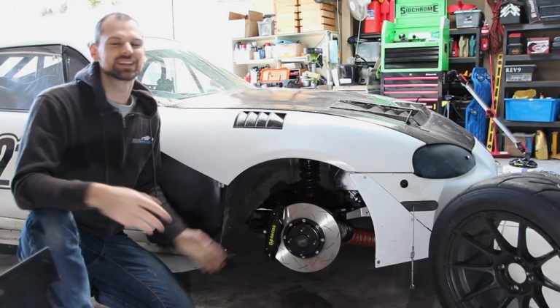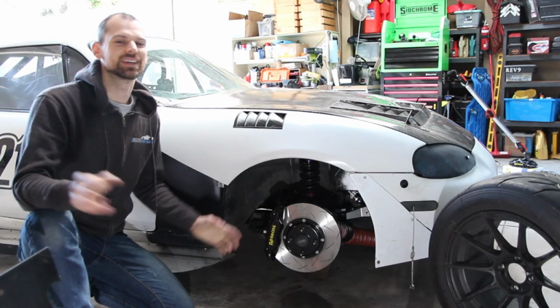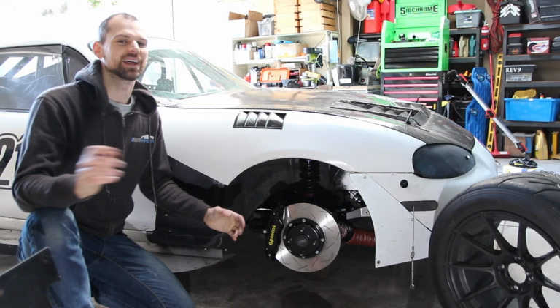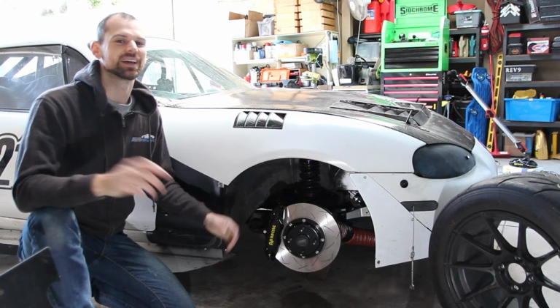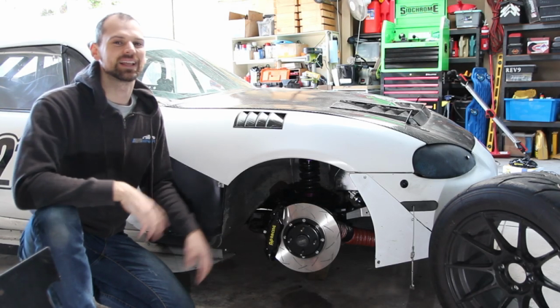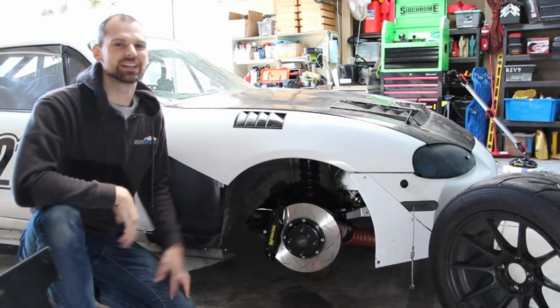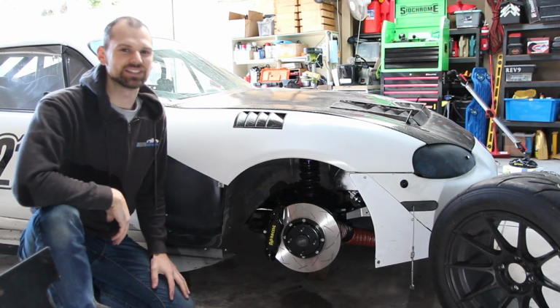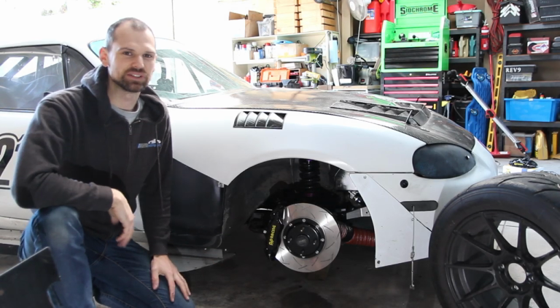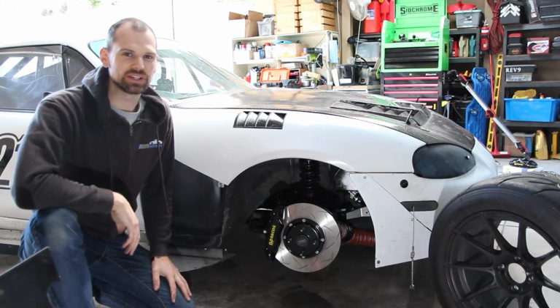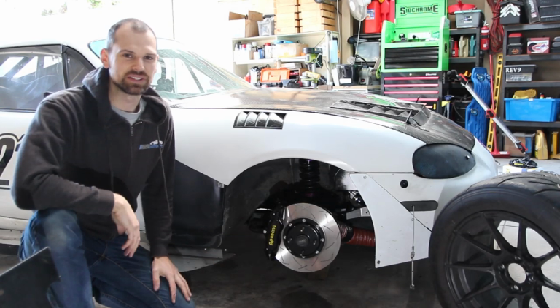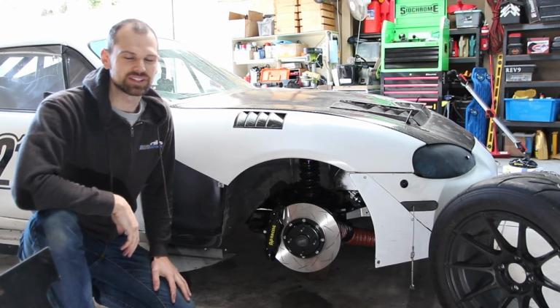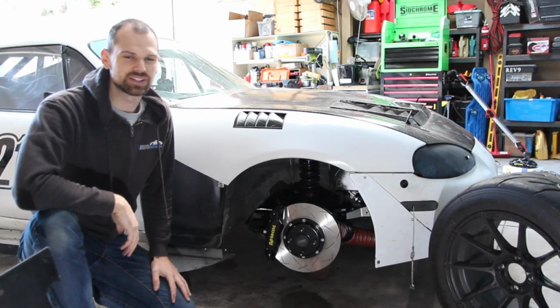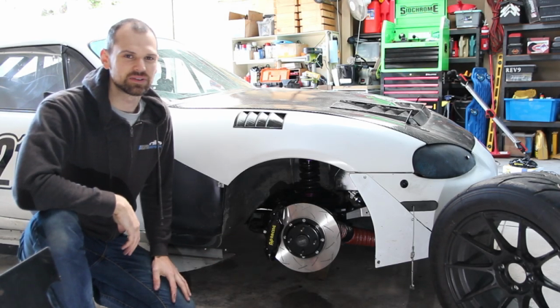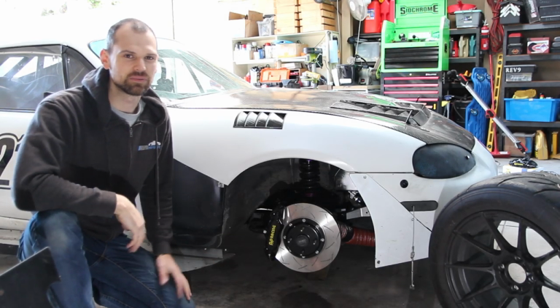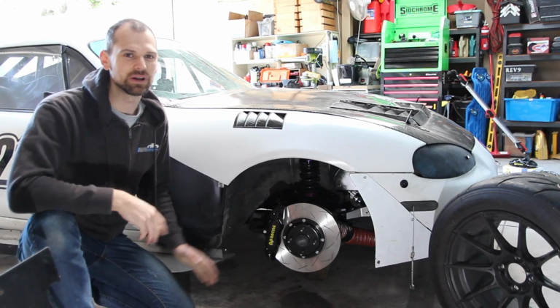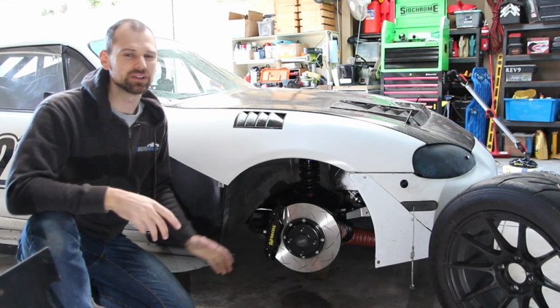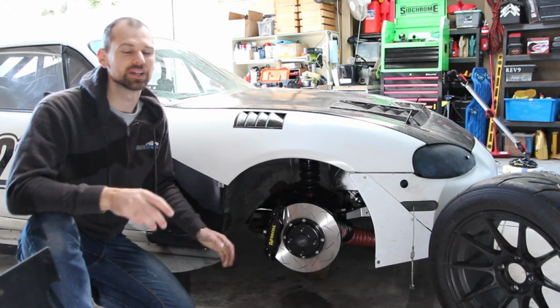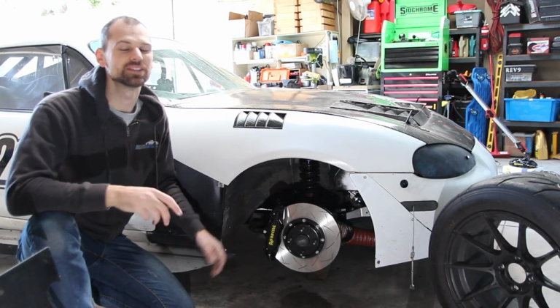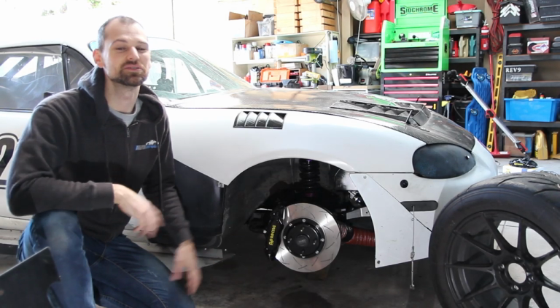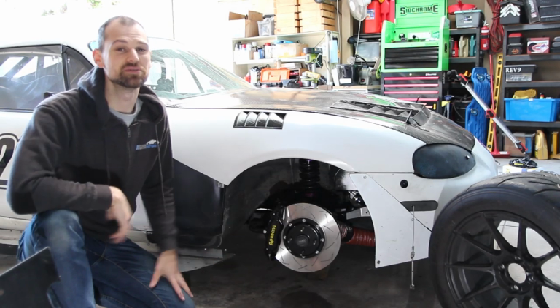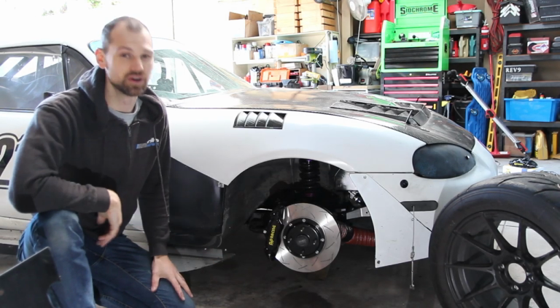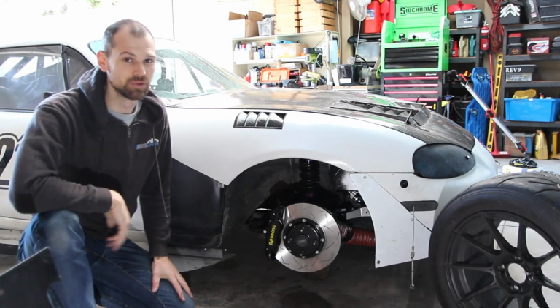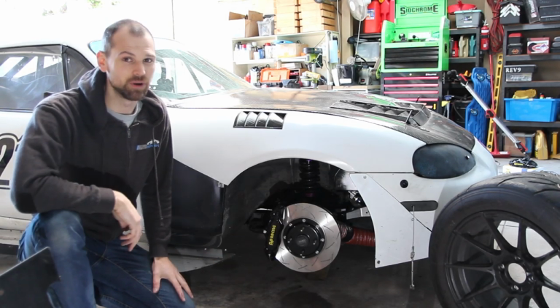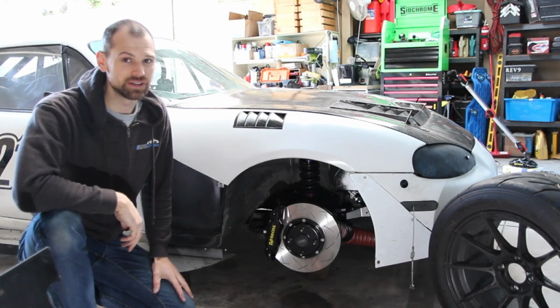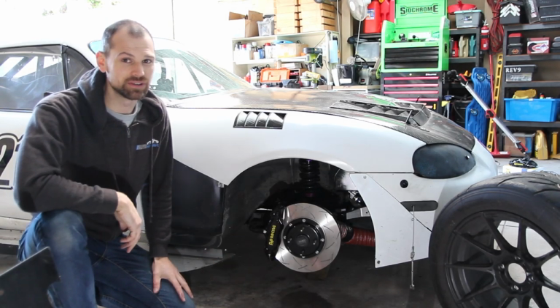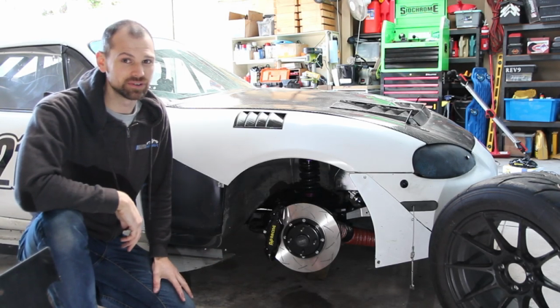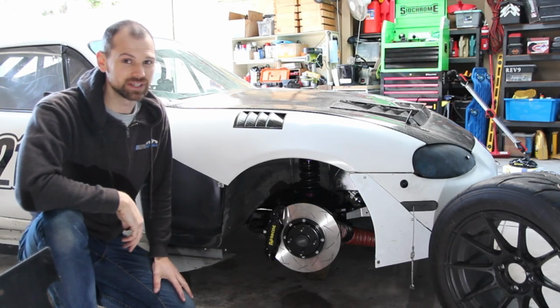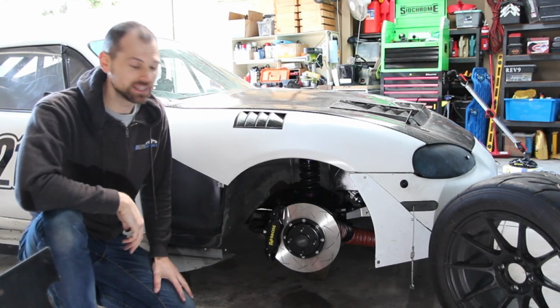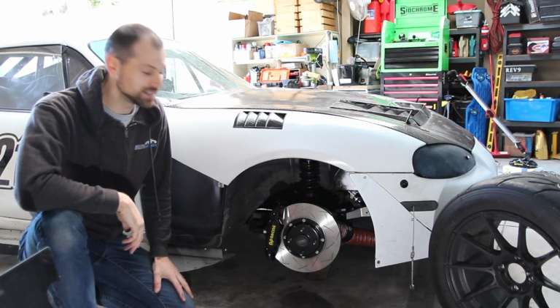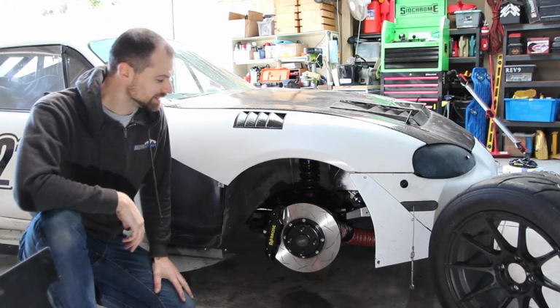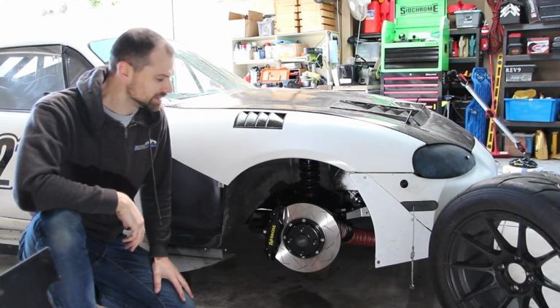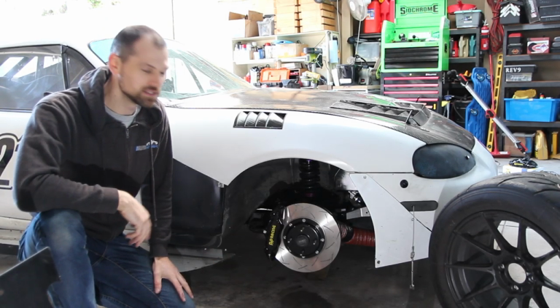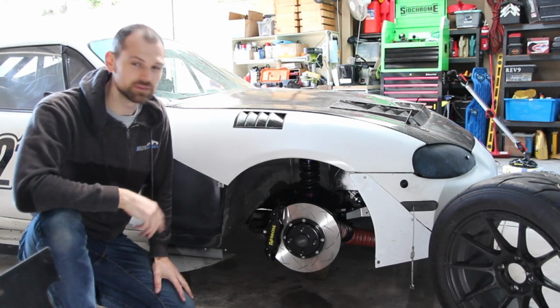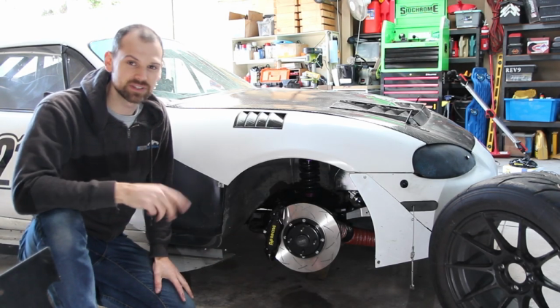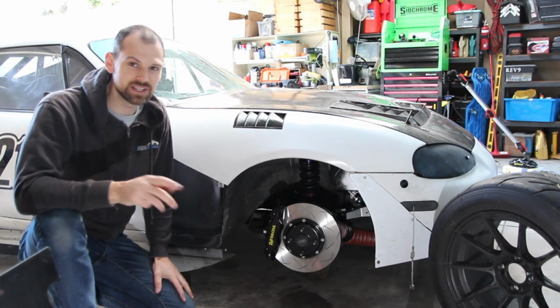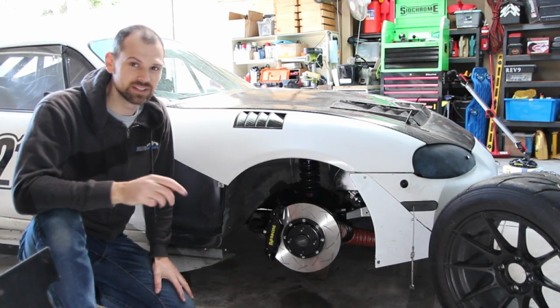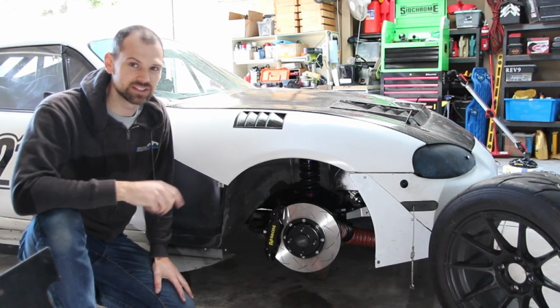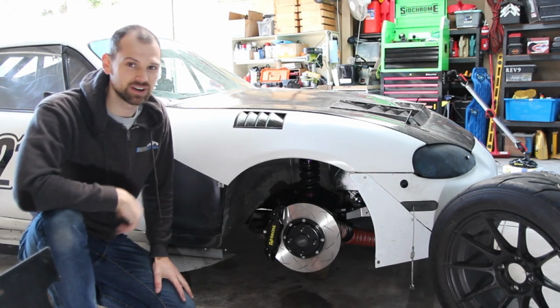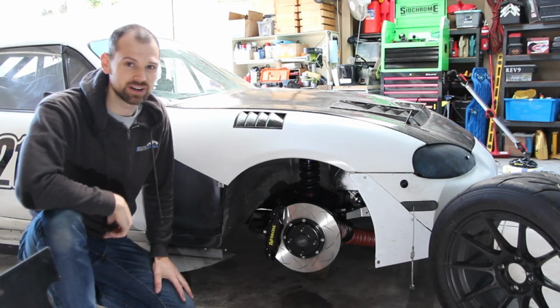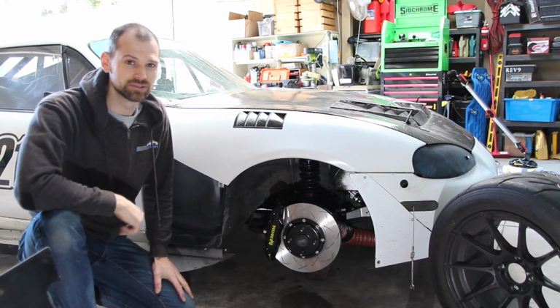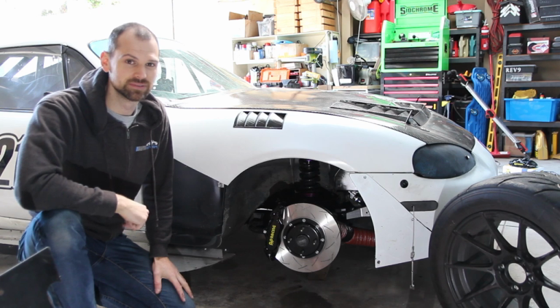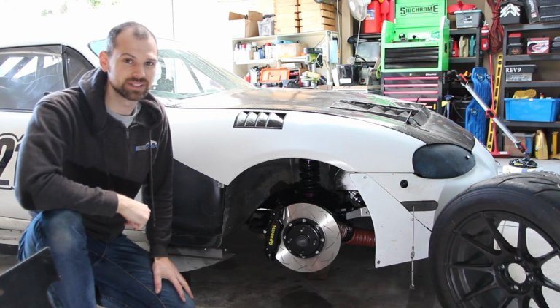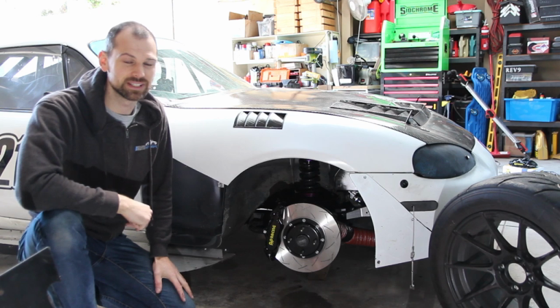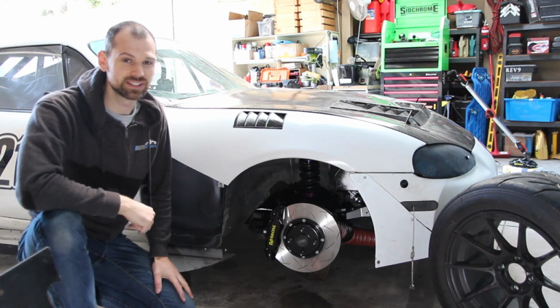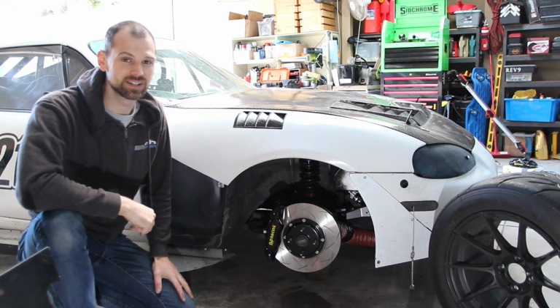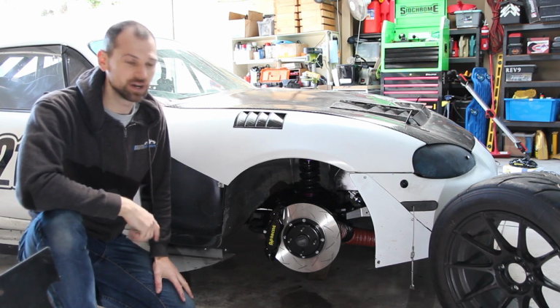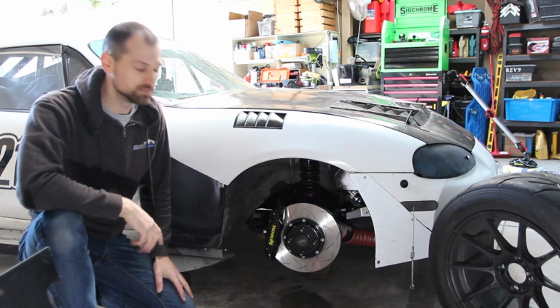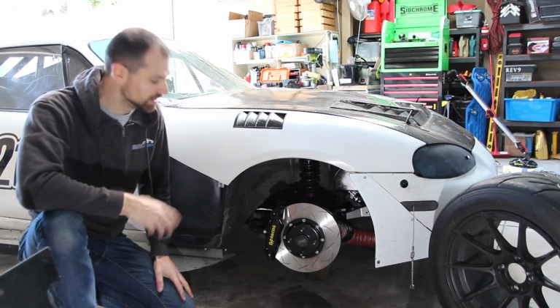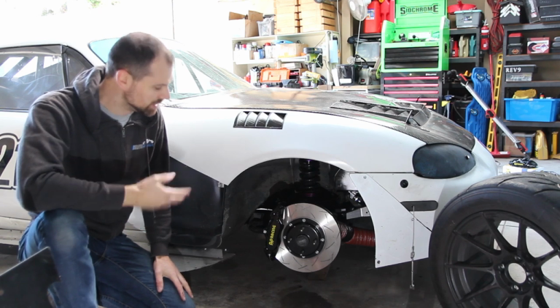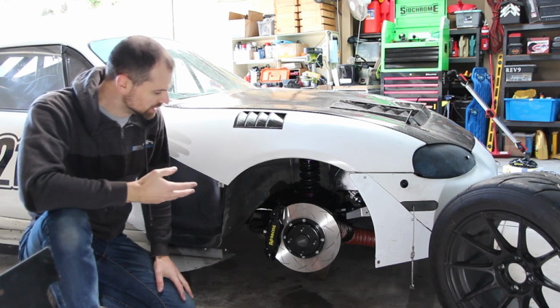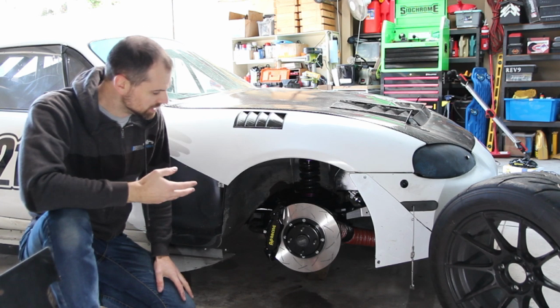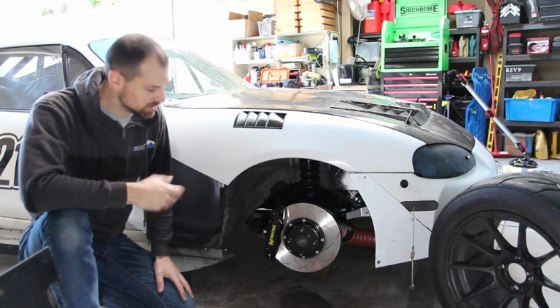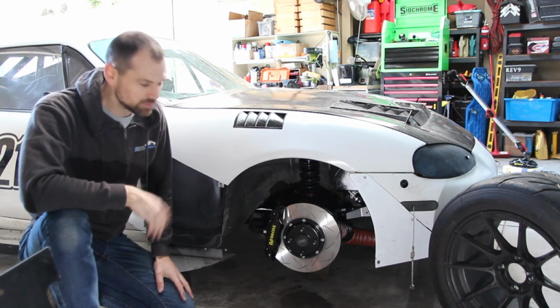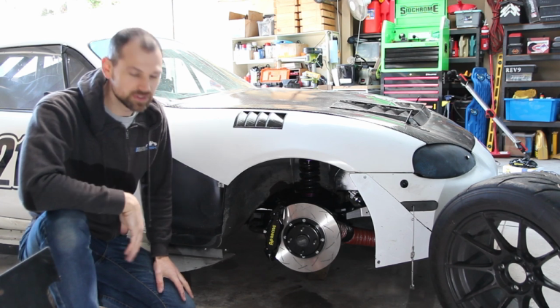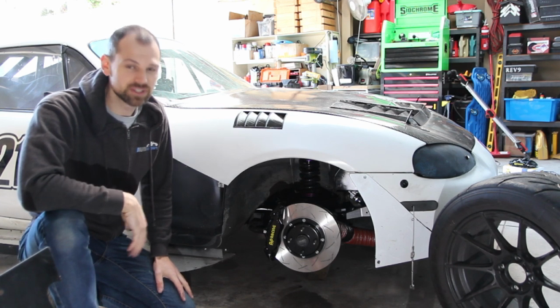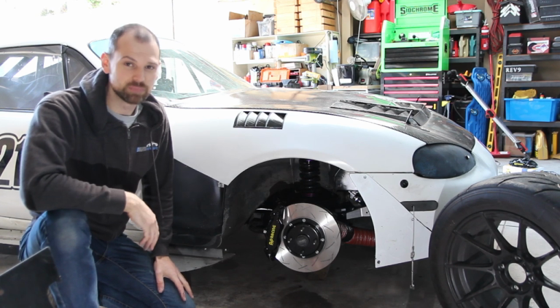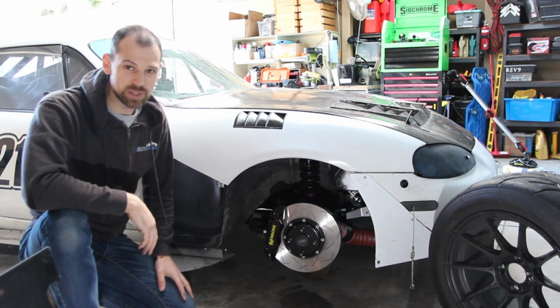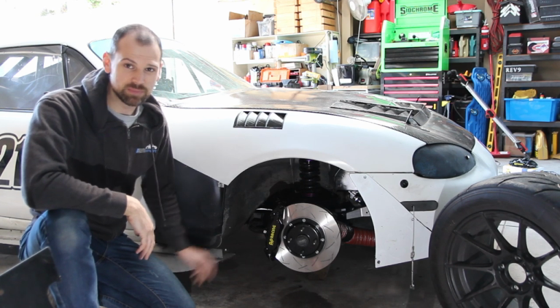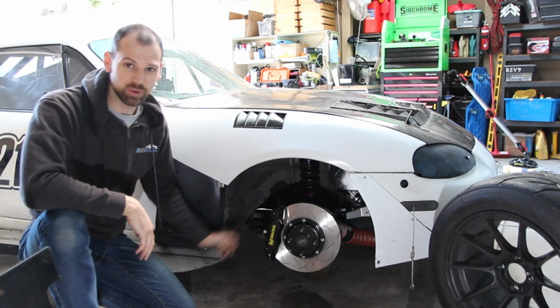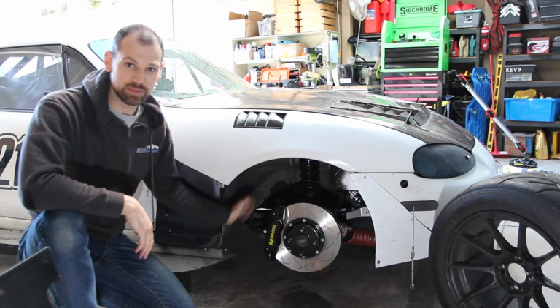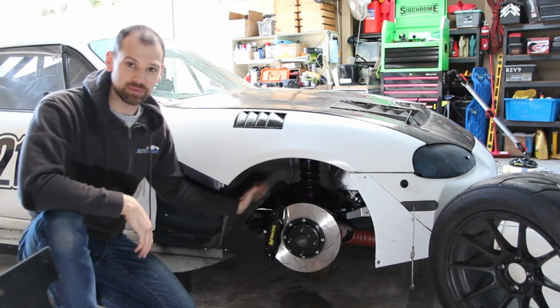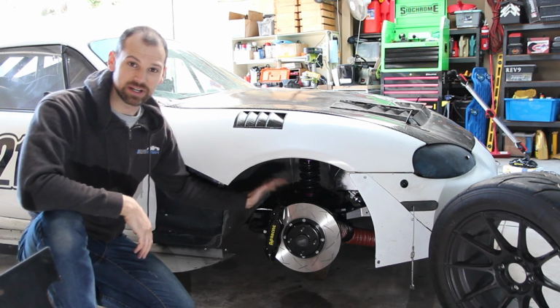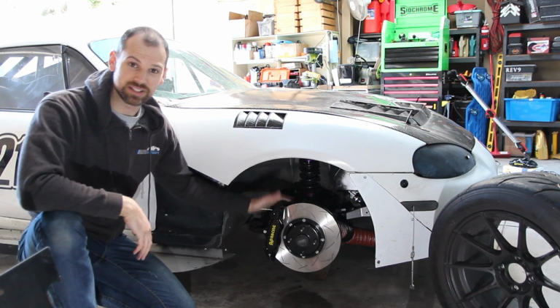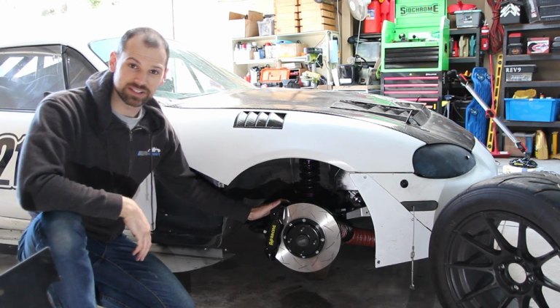G'day ladies and gents. You know why you're here — you've seen the title. It's time for some big boy brakes.